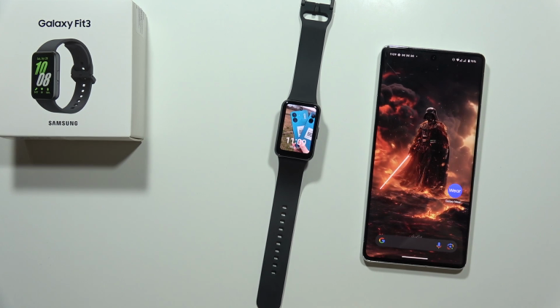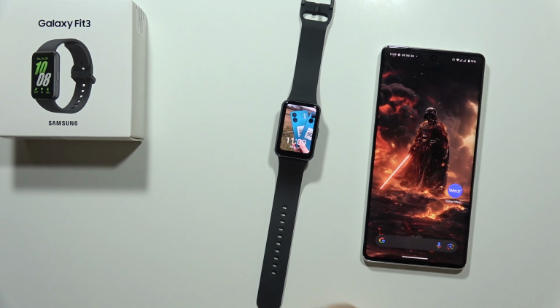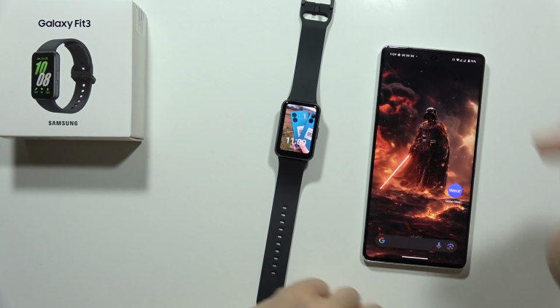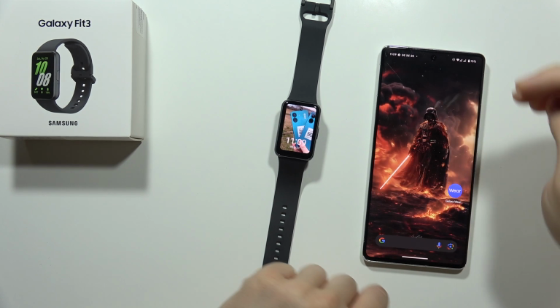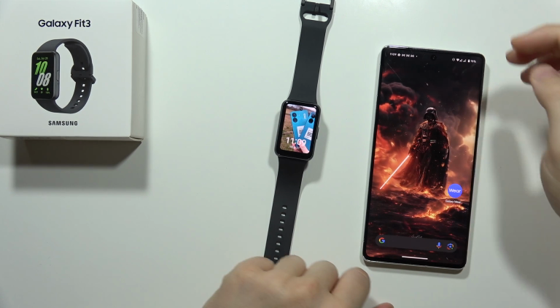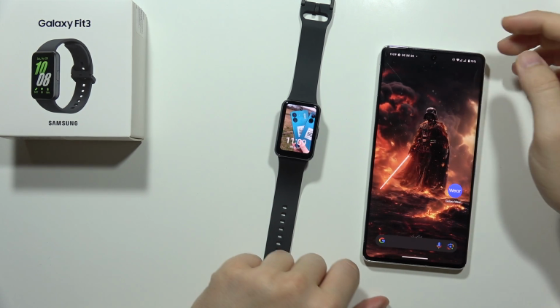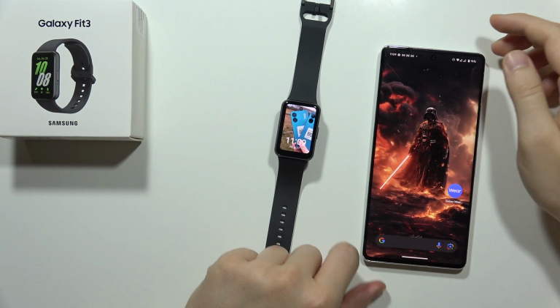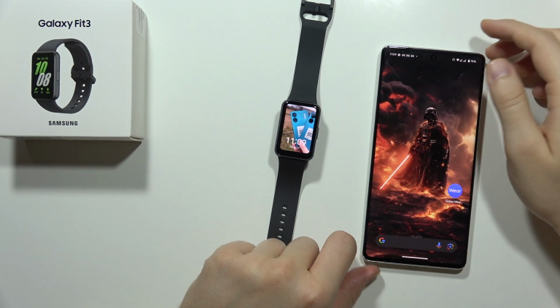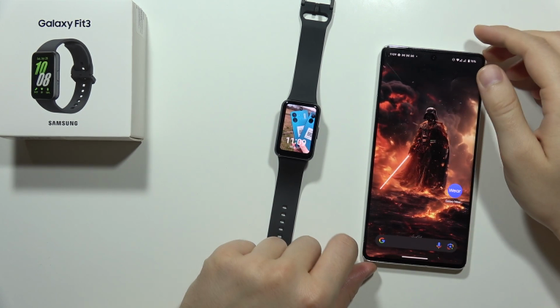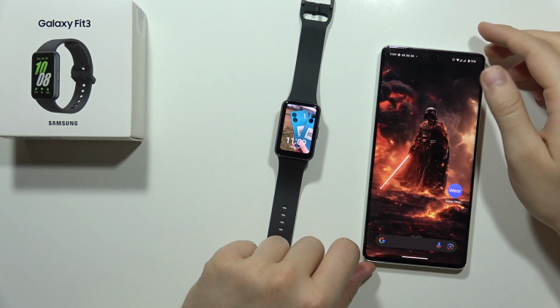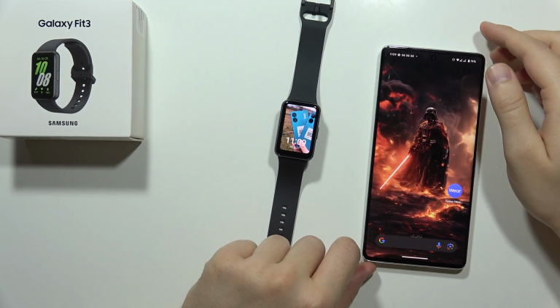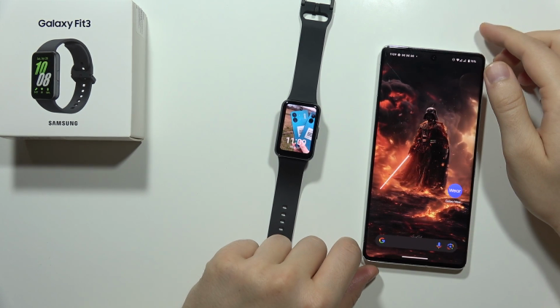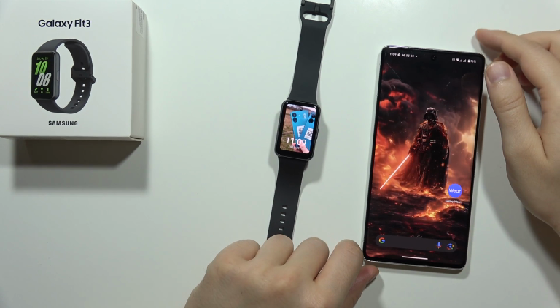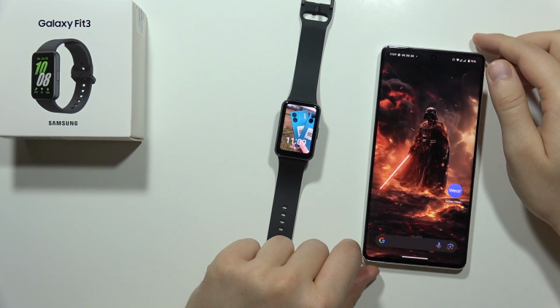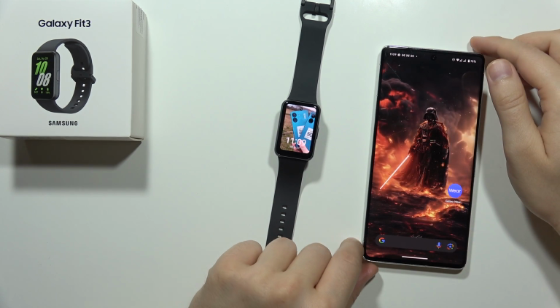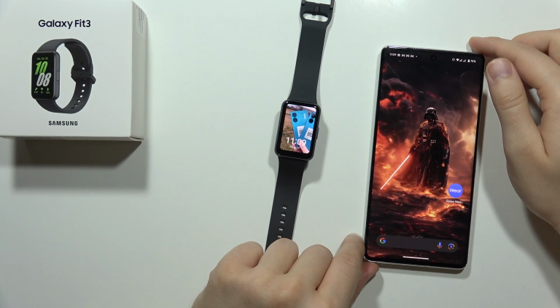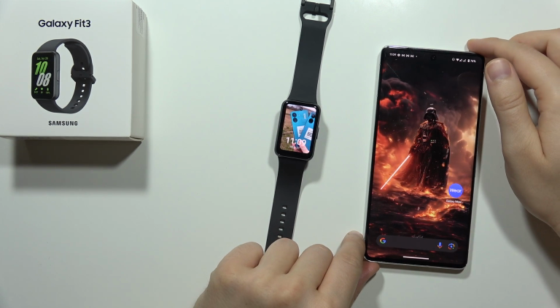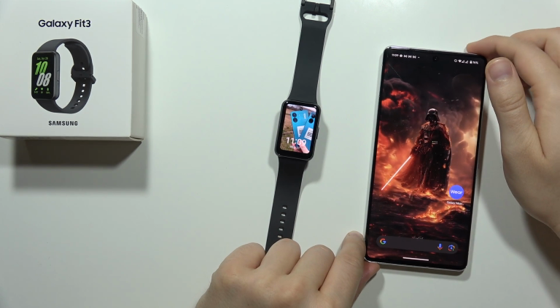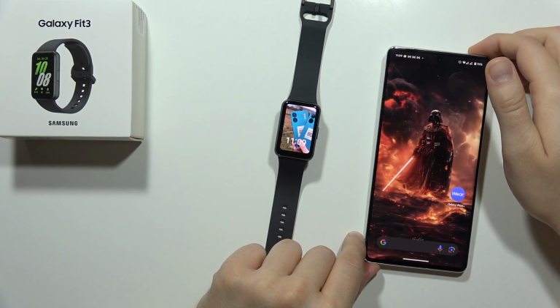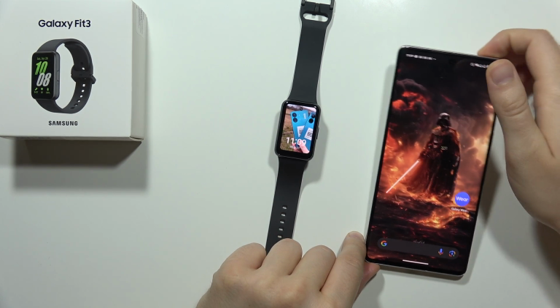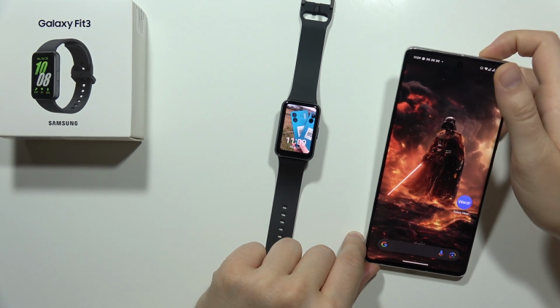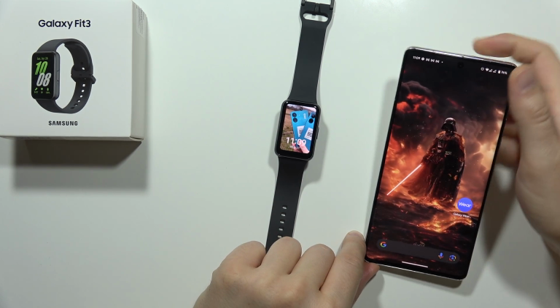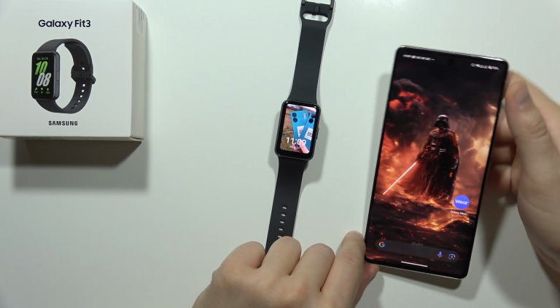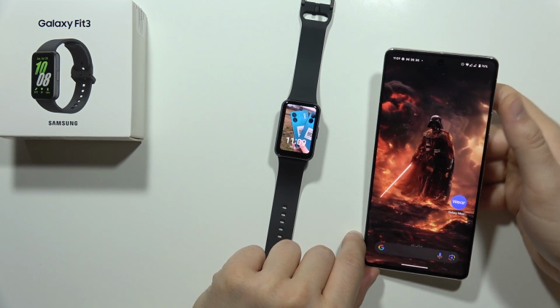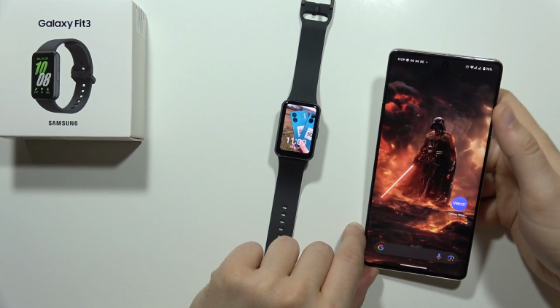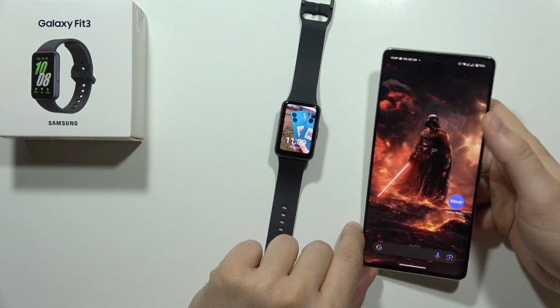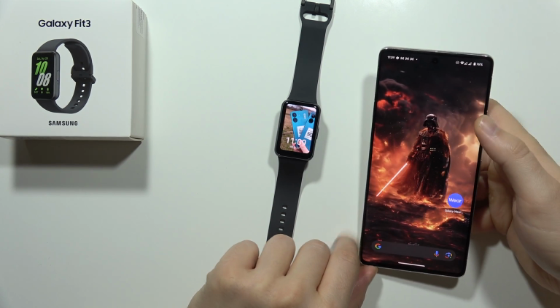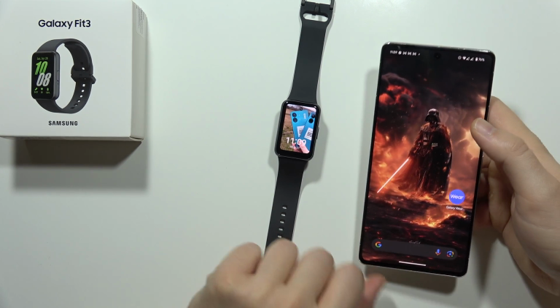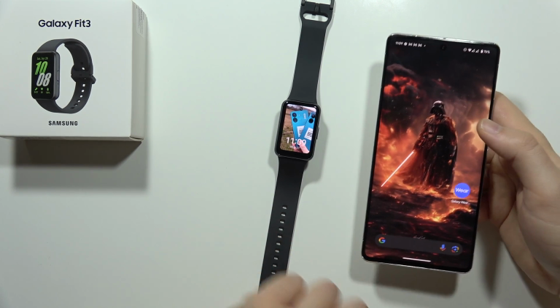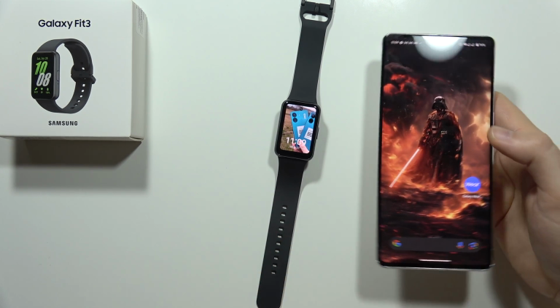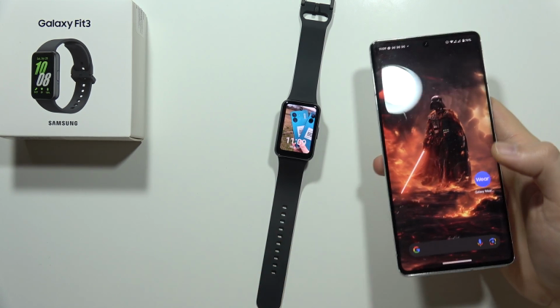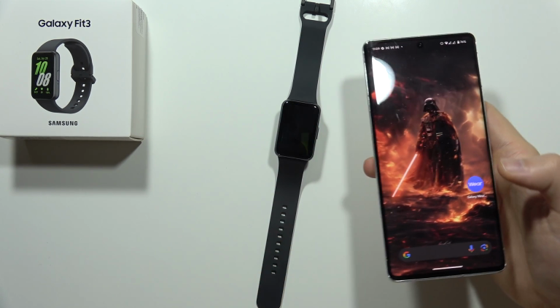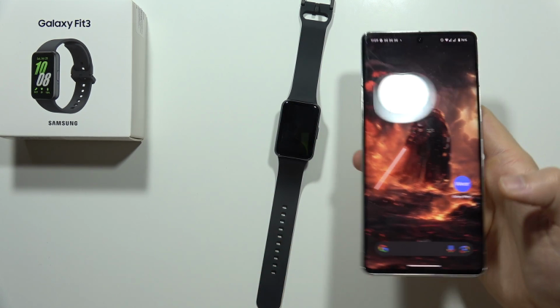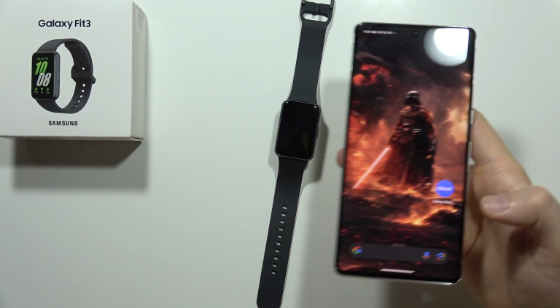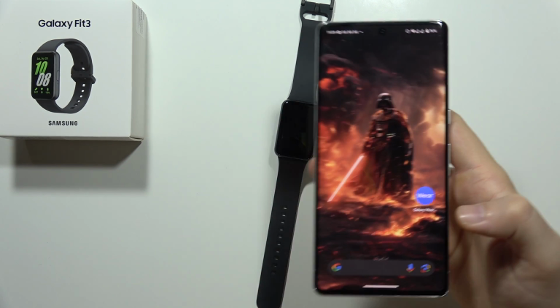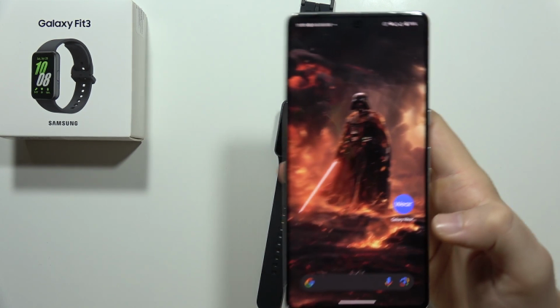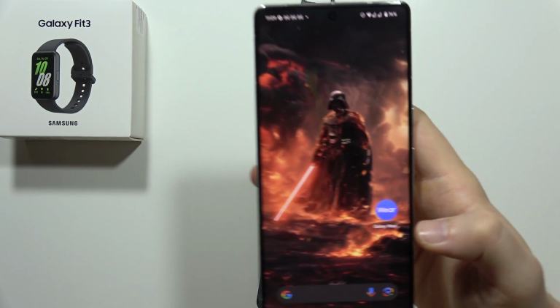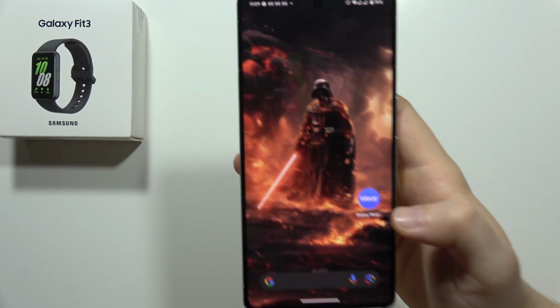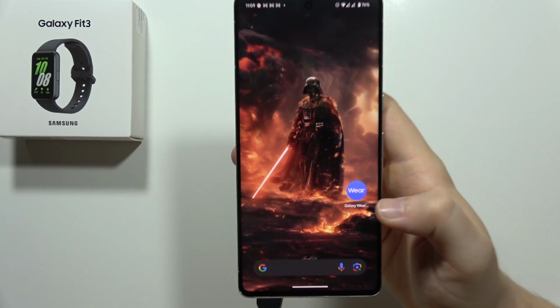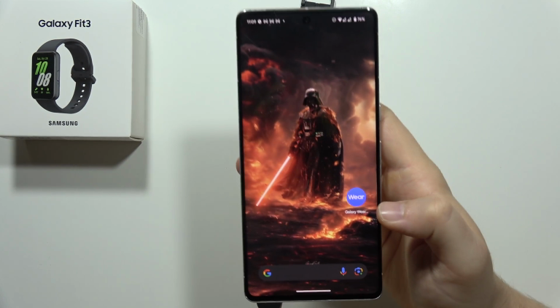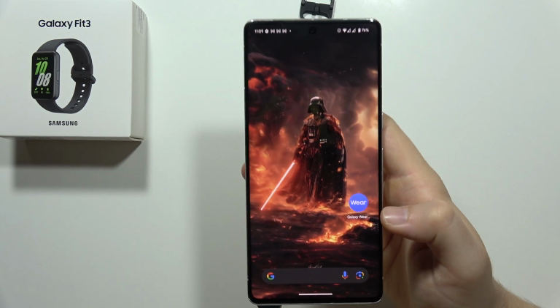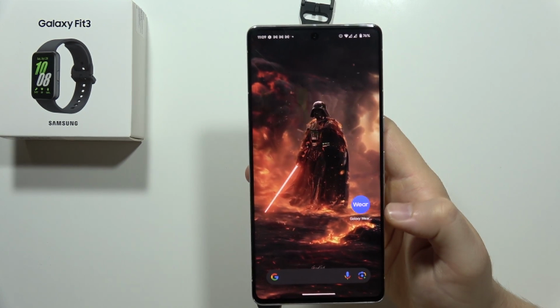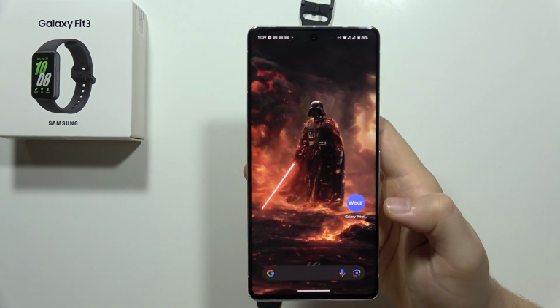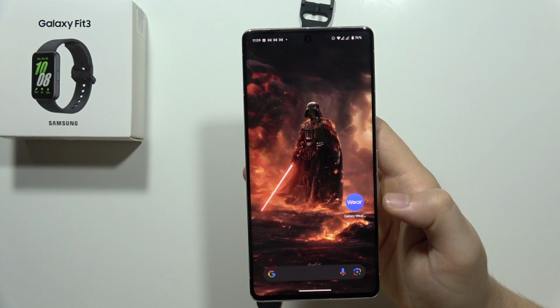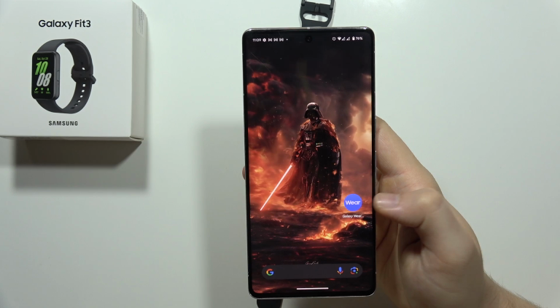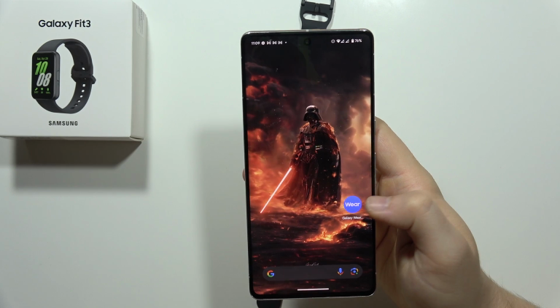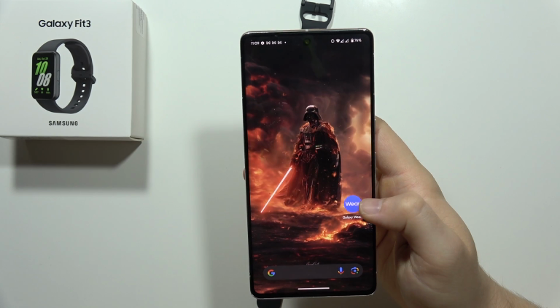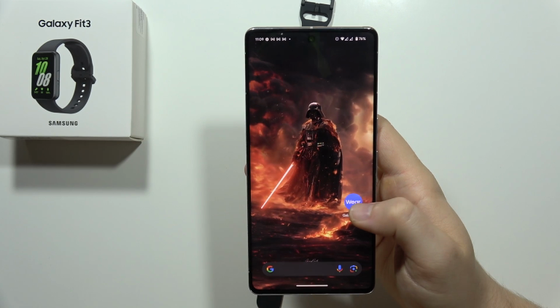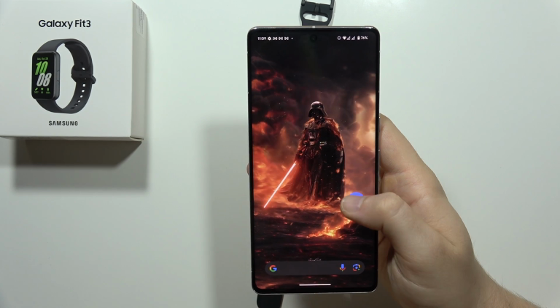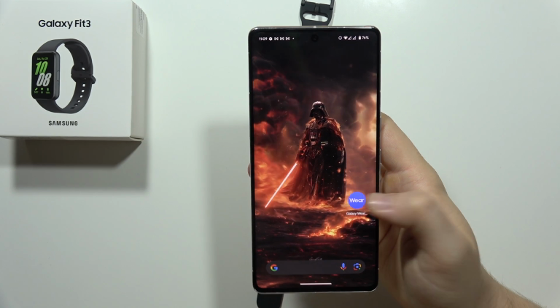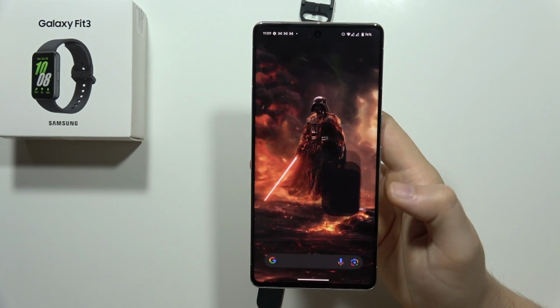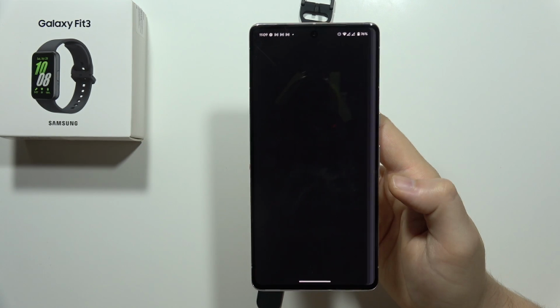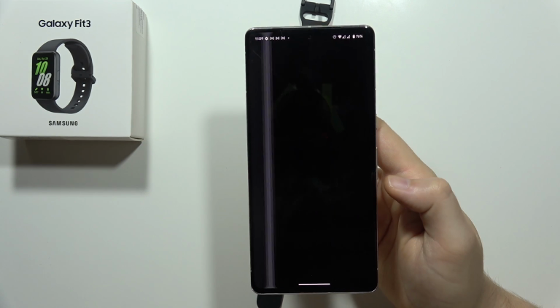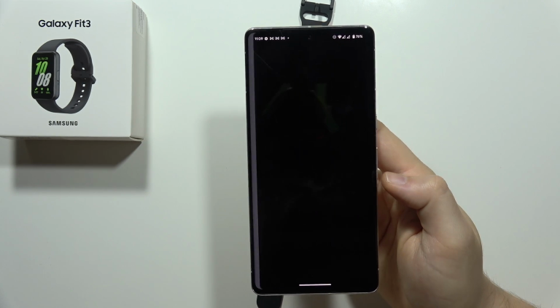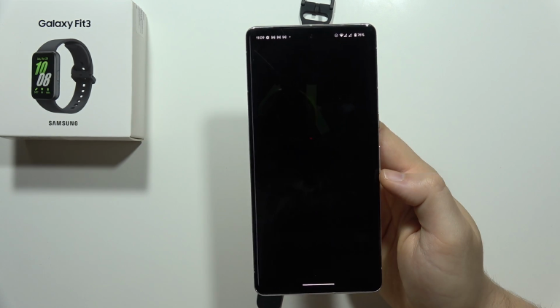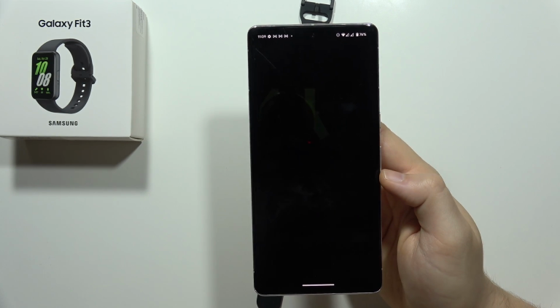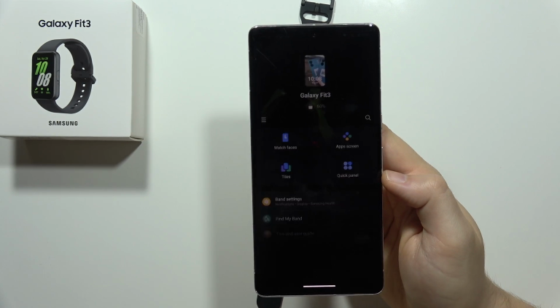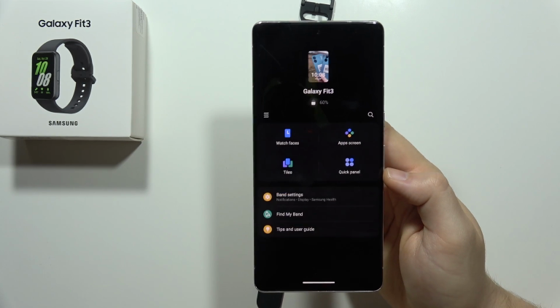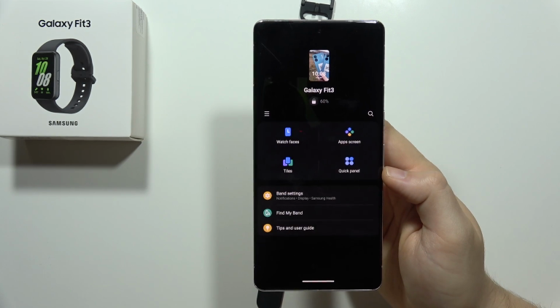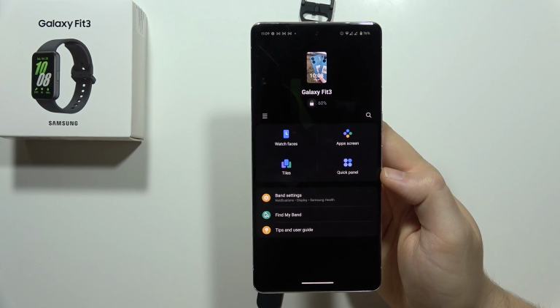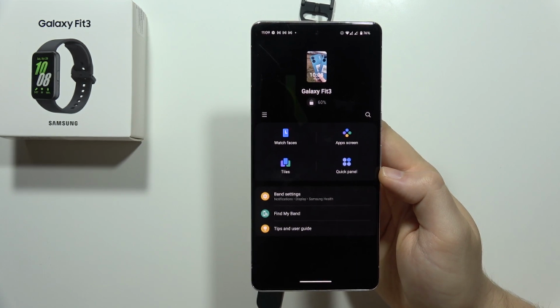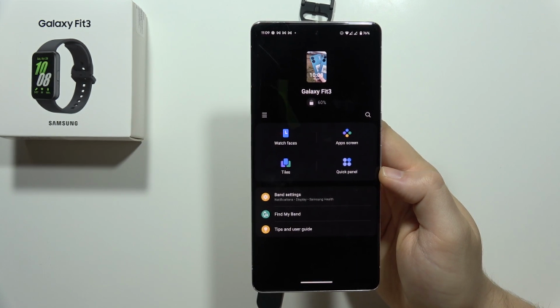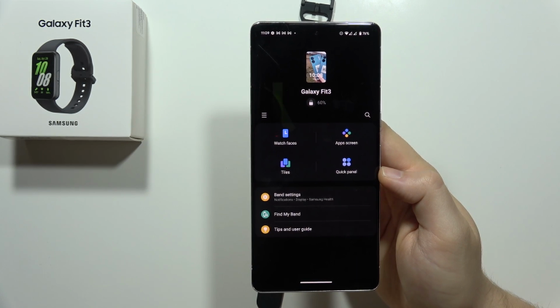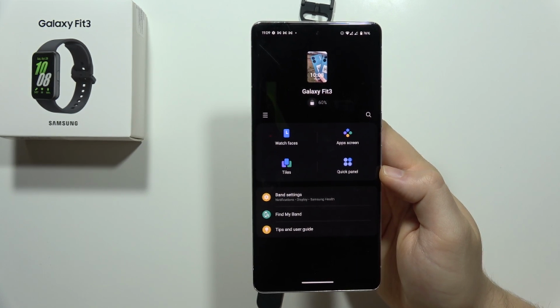Hey, to download additional watch faces on the Samsung Galaxy Fit3, all you have to do is grab your phone and move into the Galaxy Wearable application.